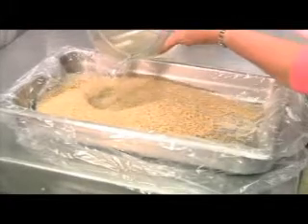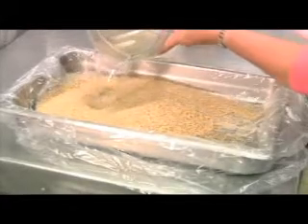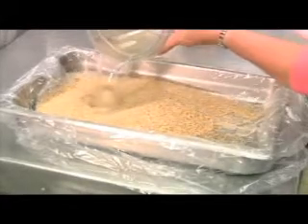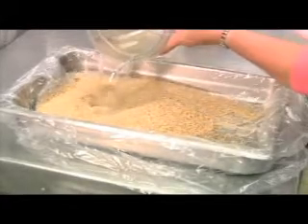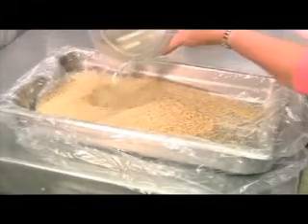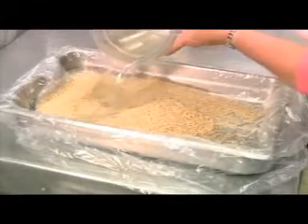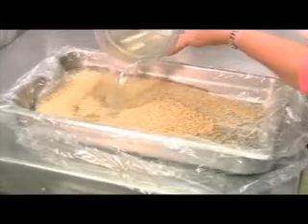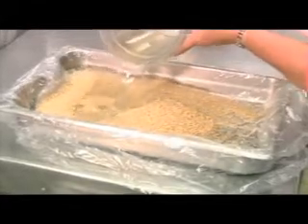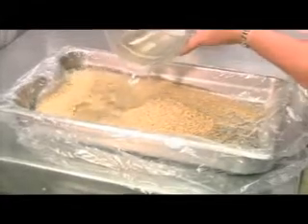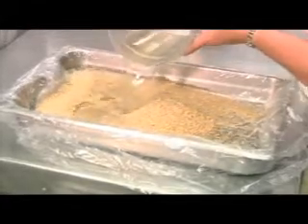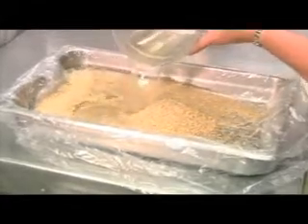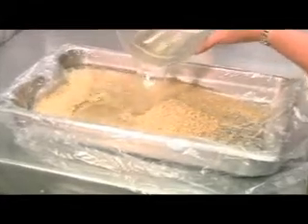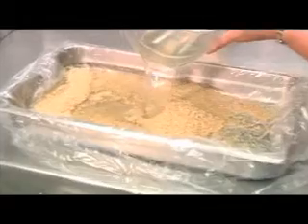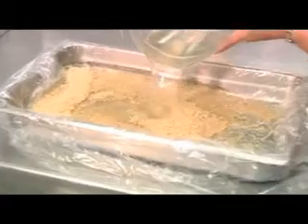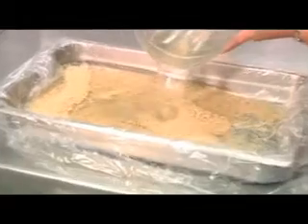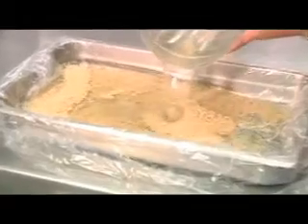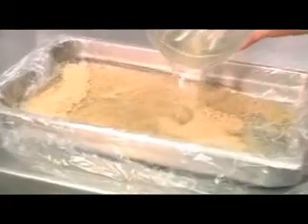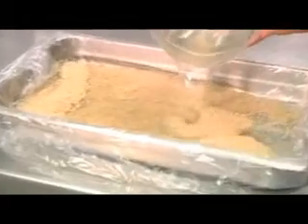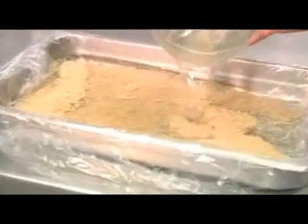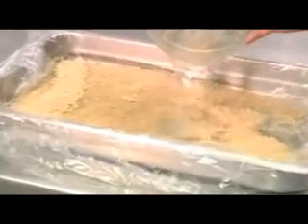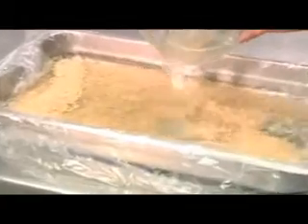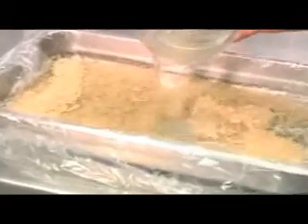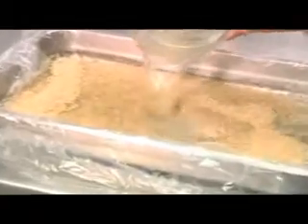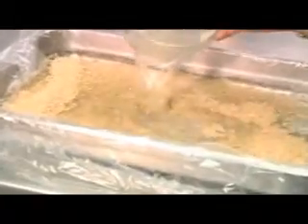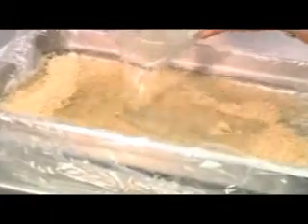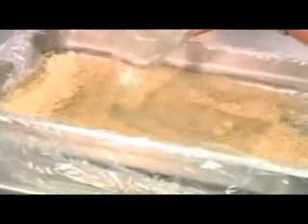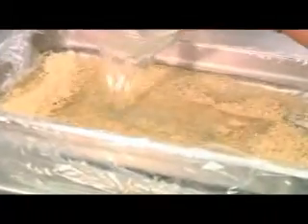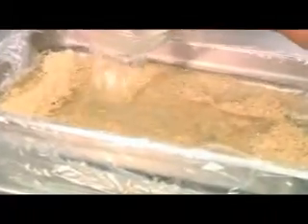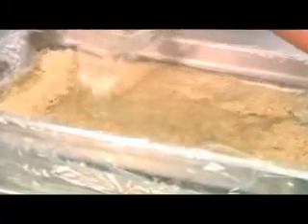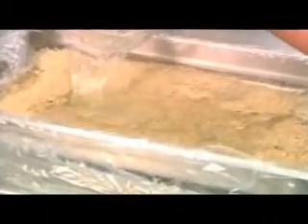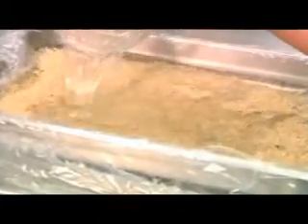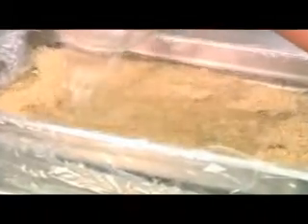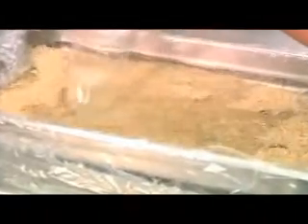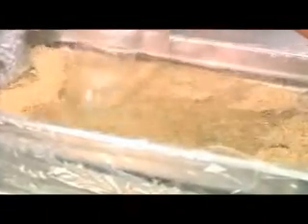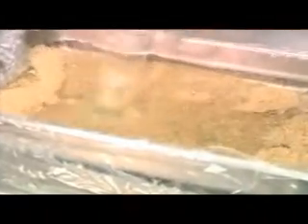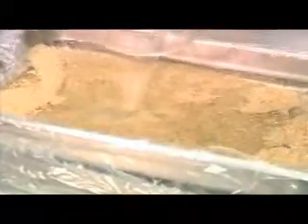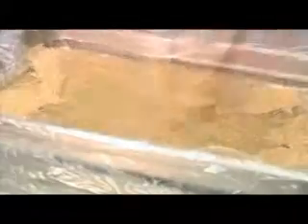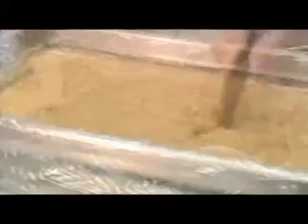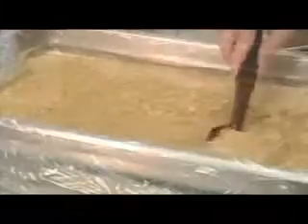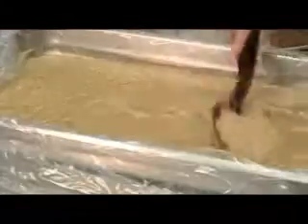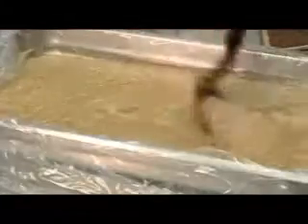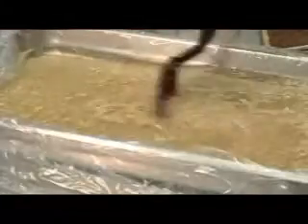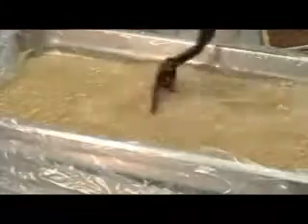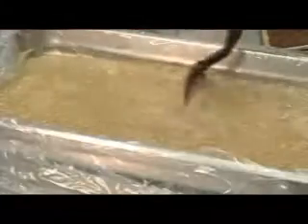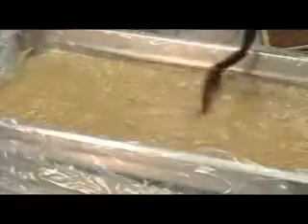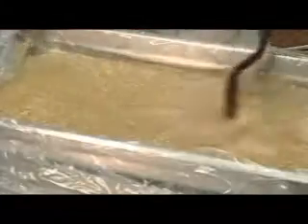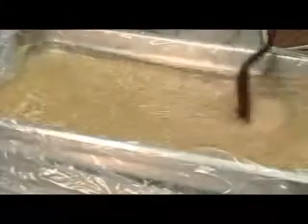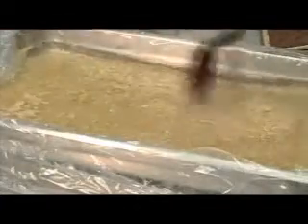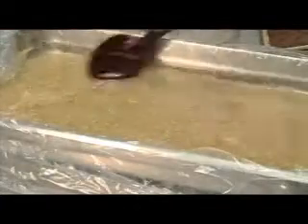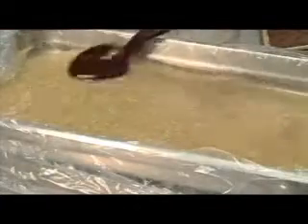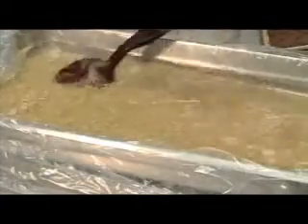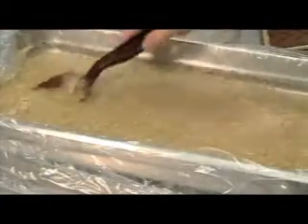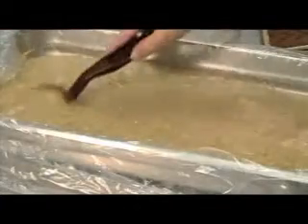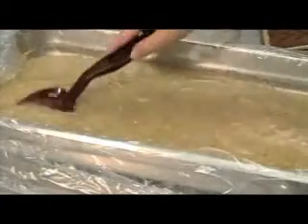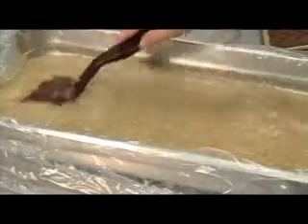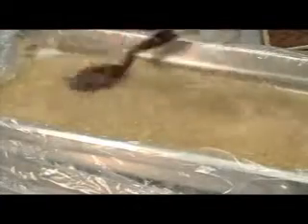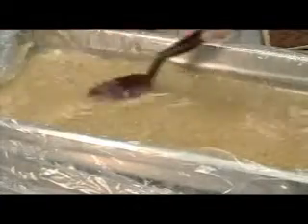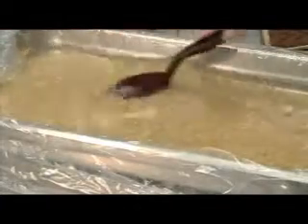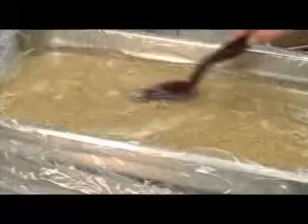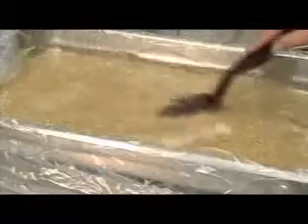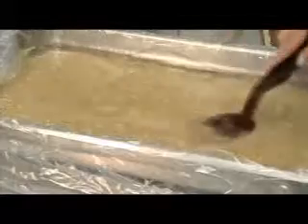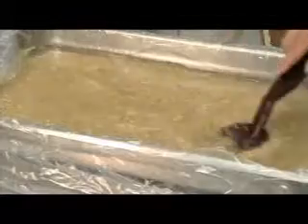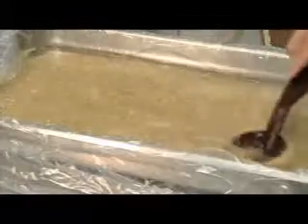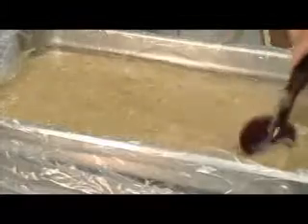The same amount of water is needed for either cooking brown or white rice, at a ratio of 2 to 3 cups of water per cup of grain.